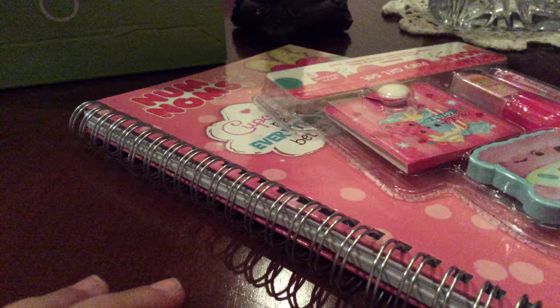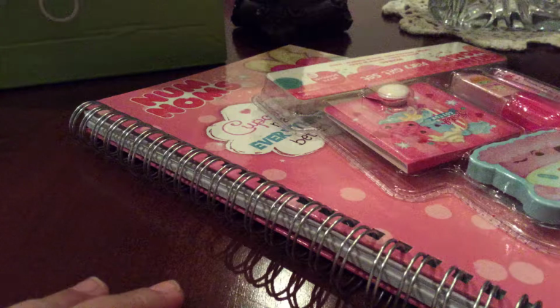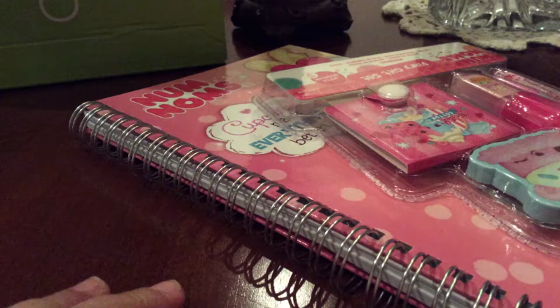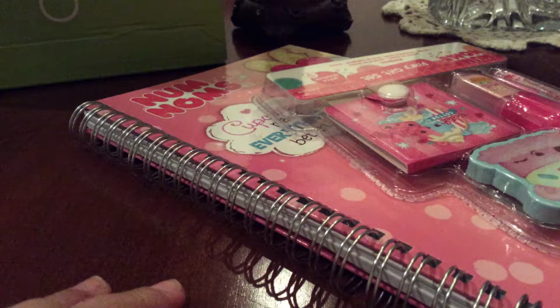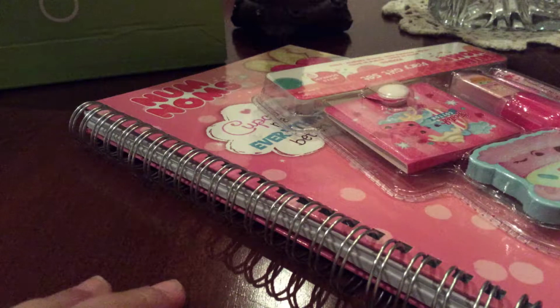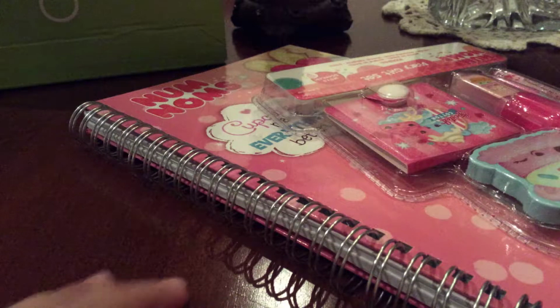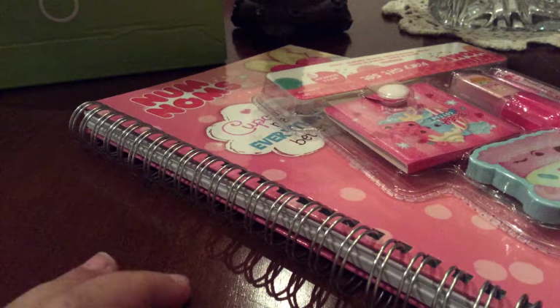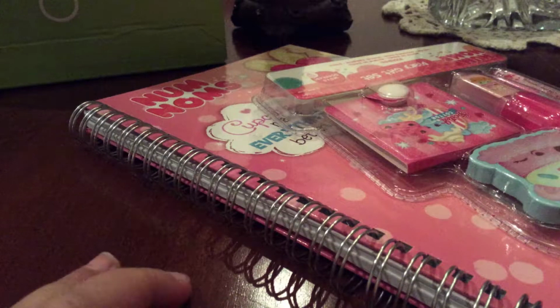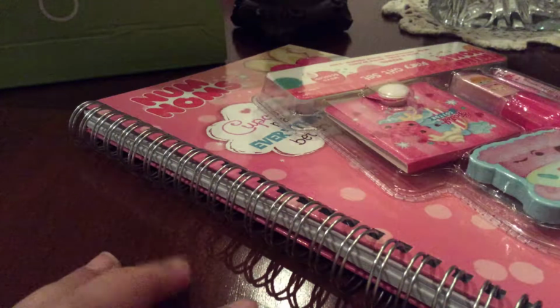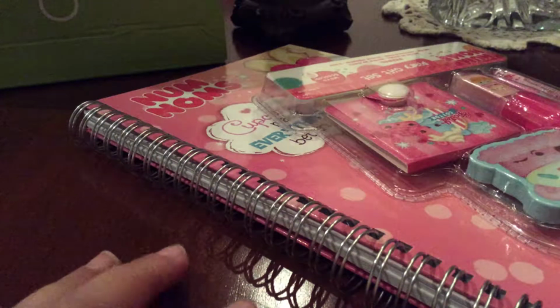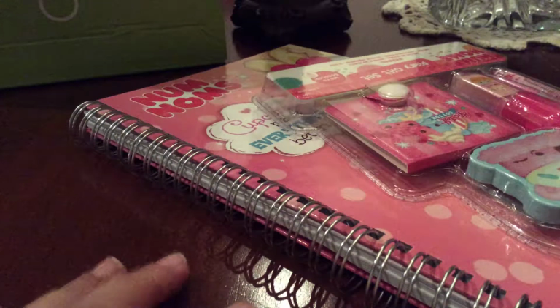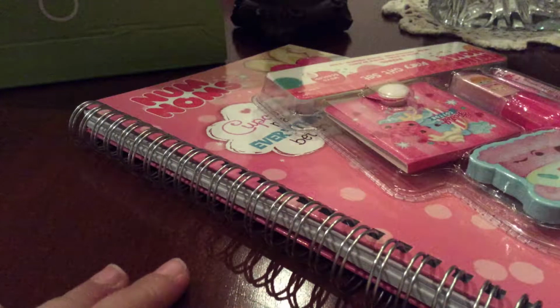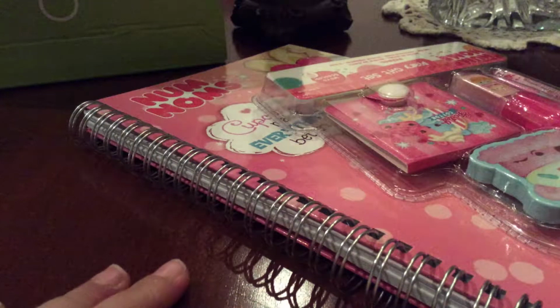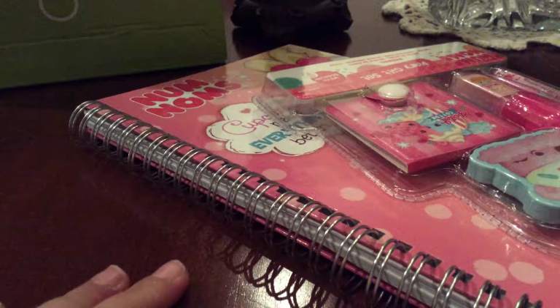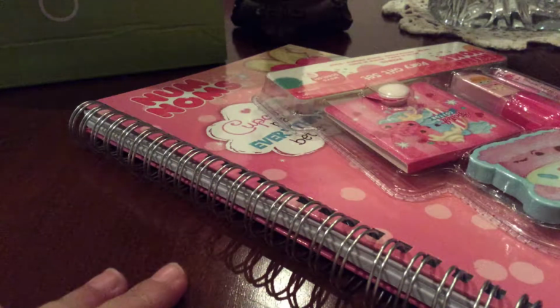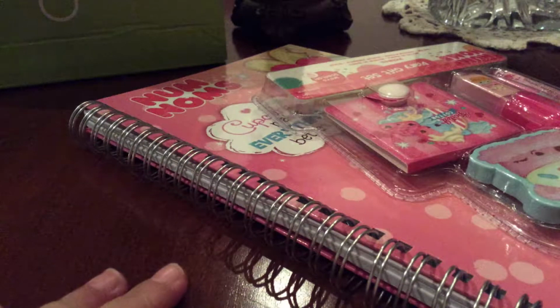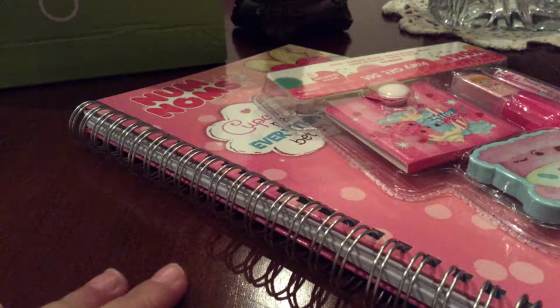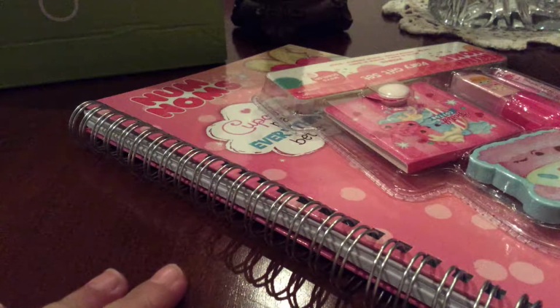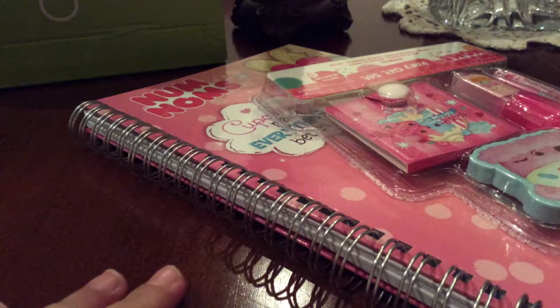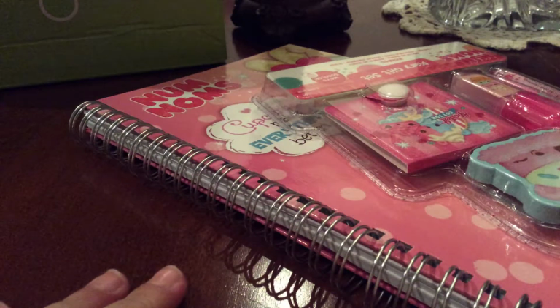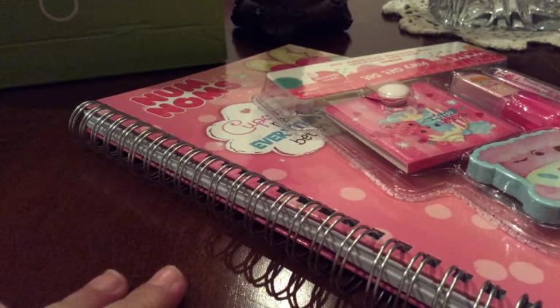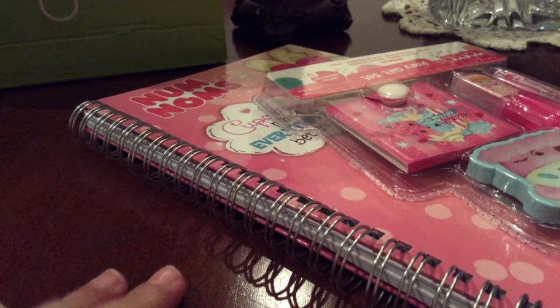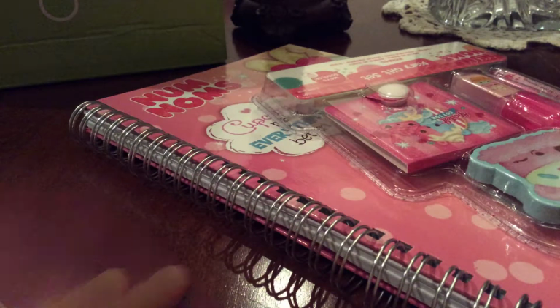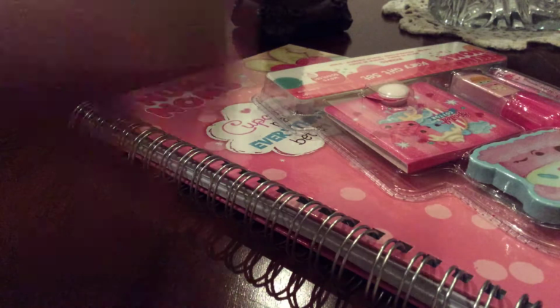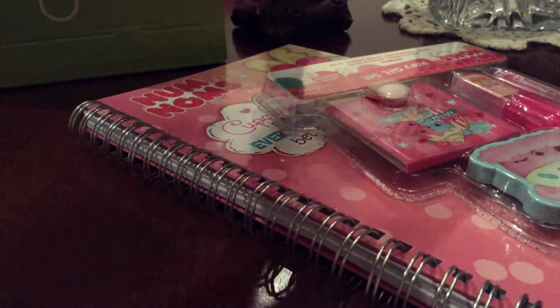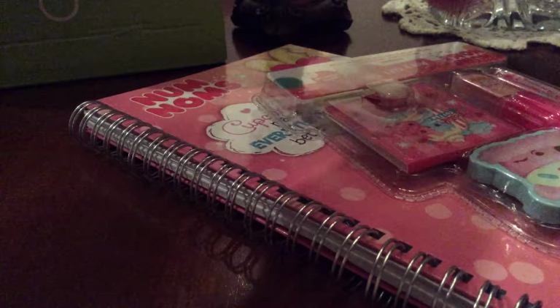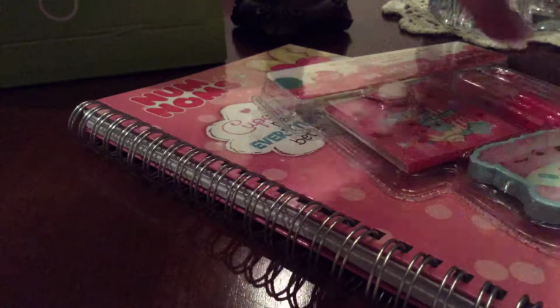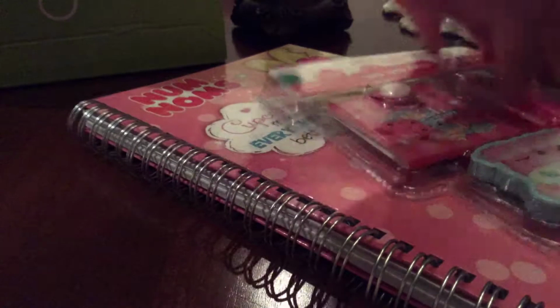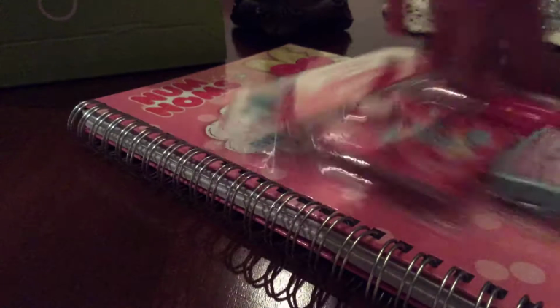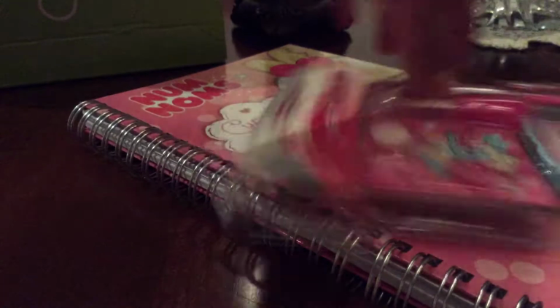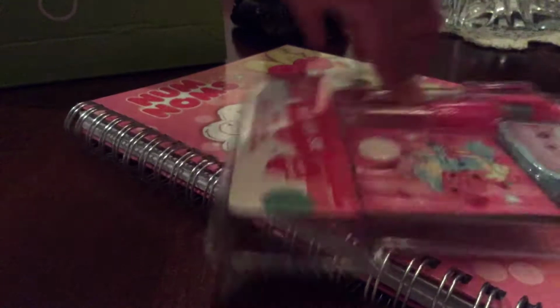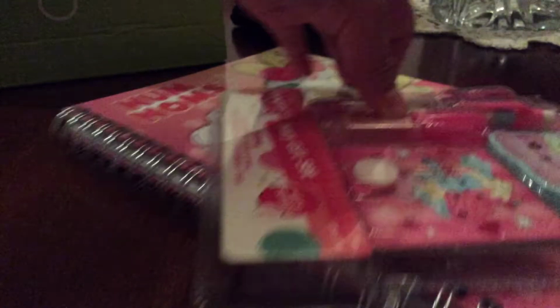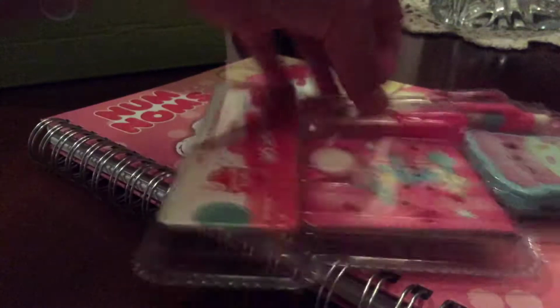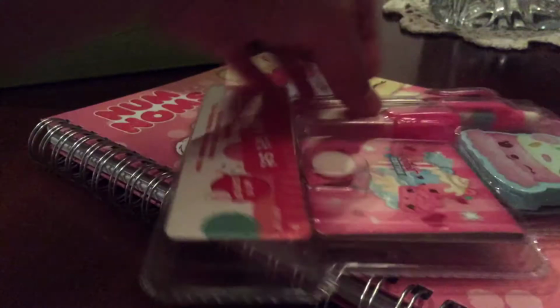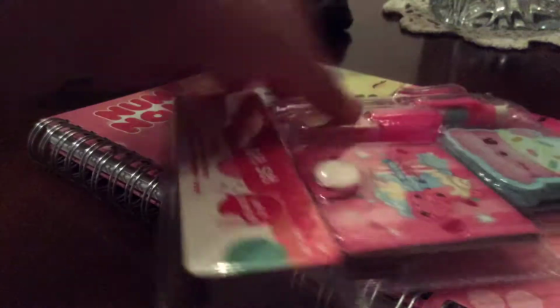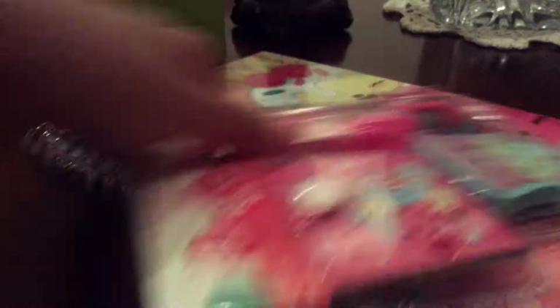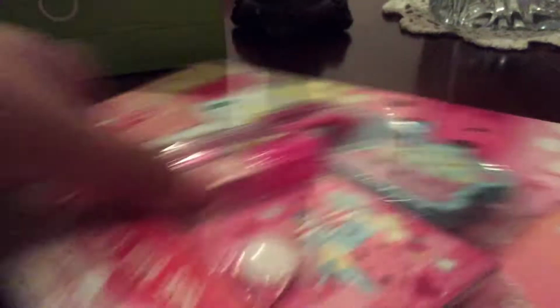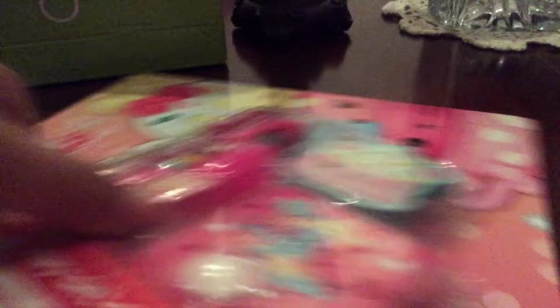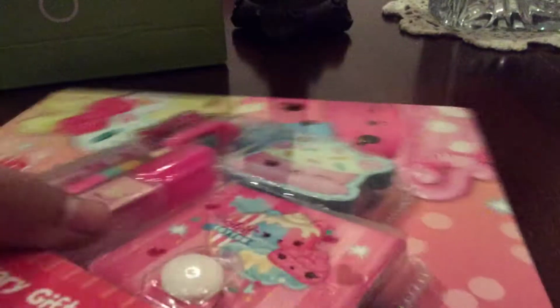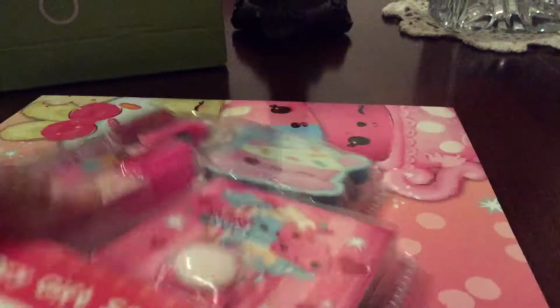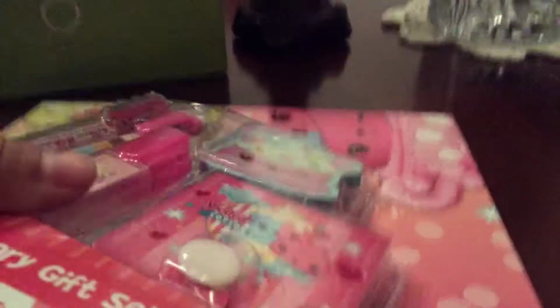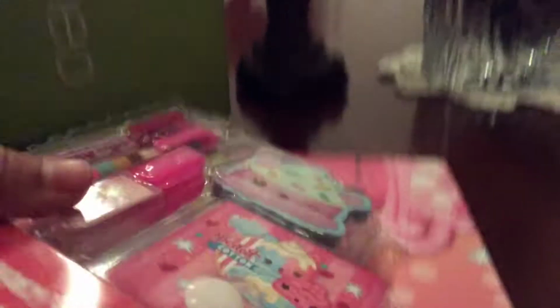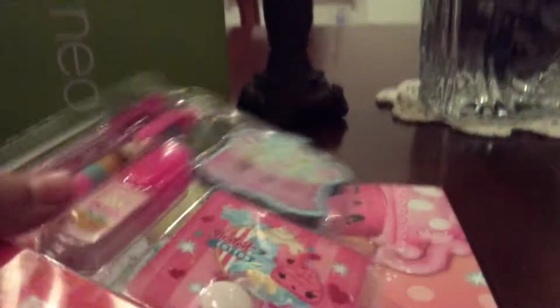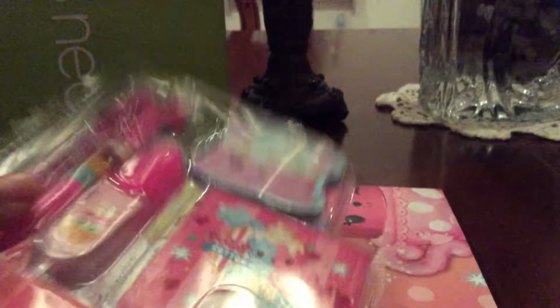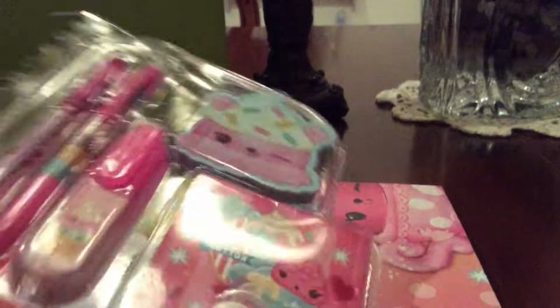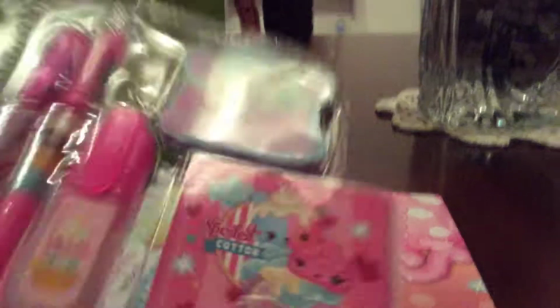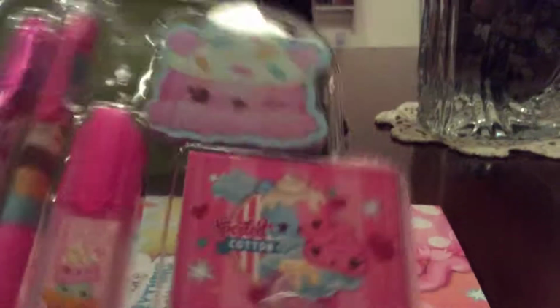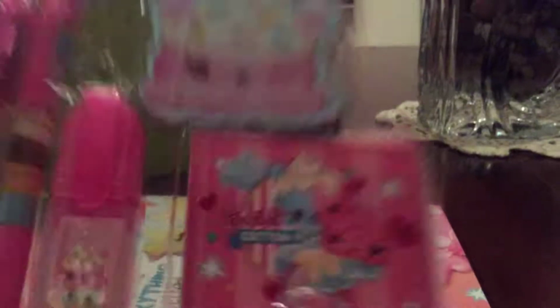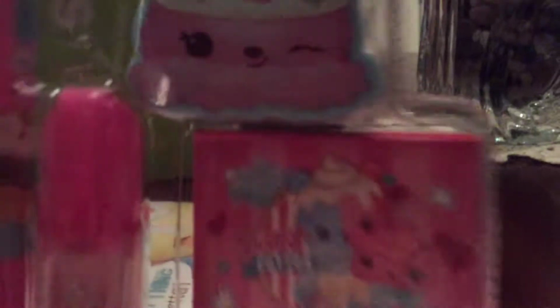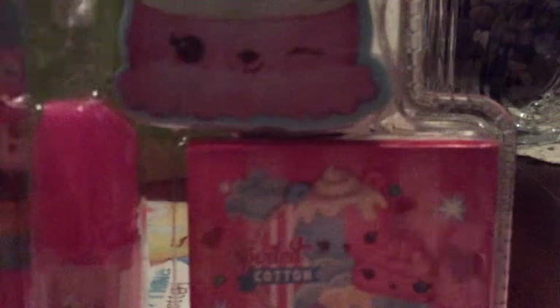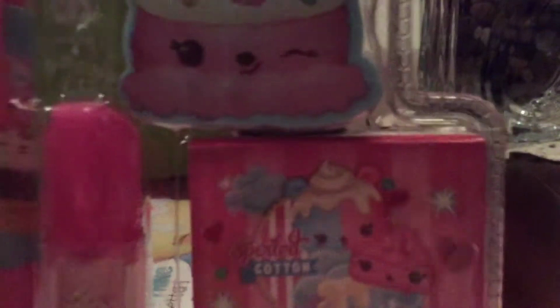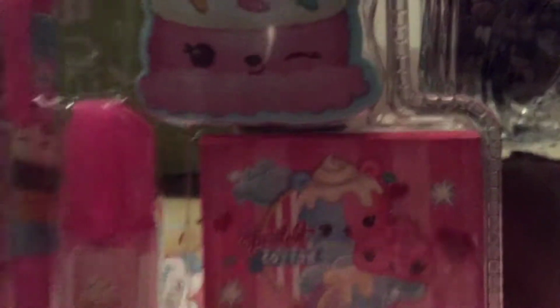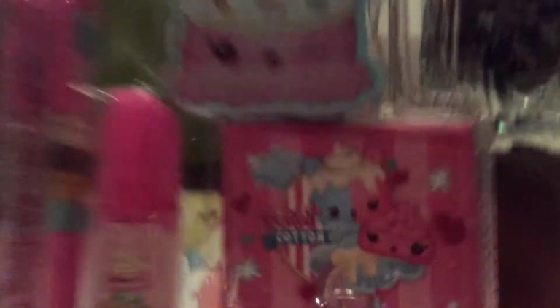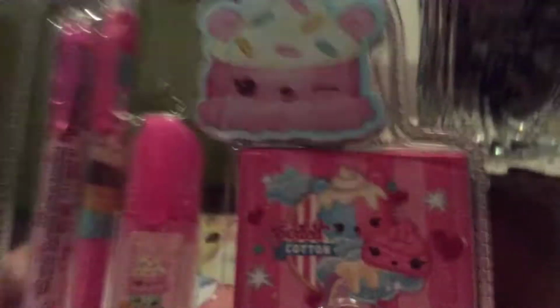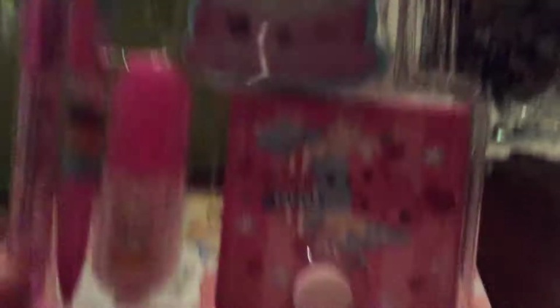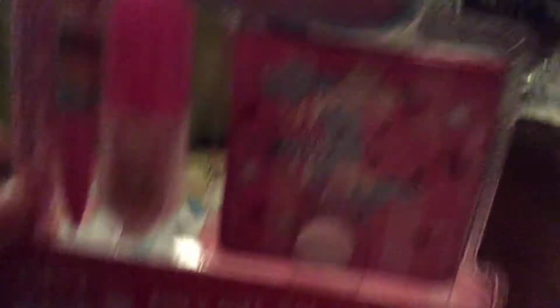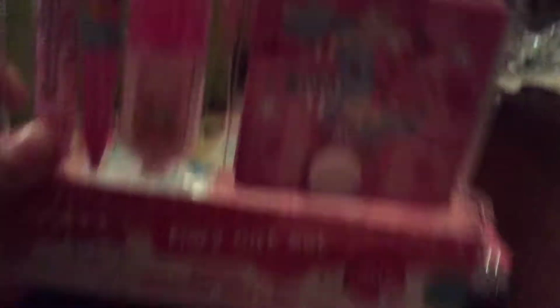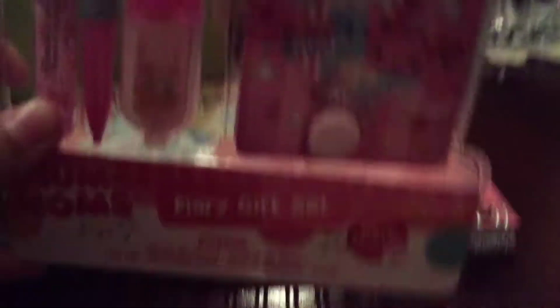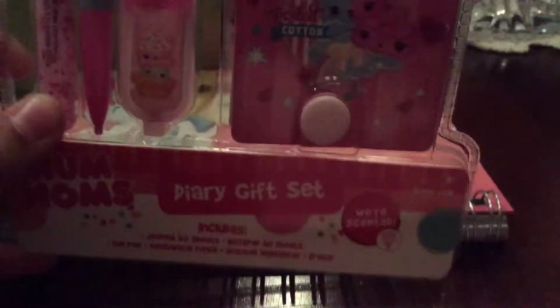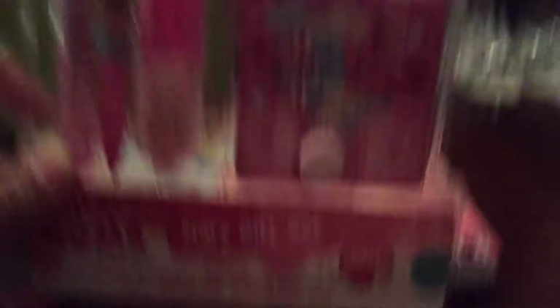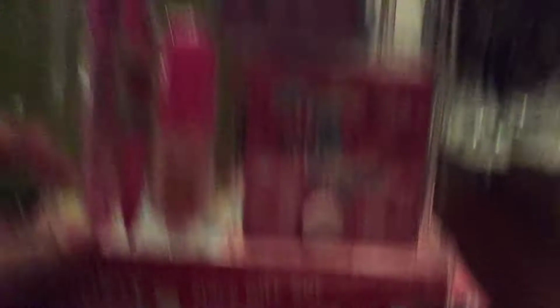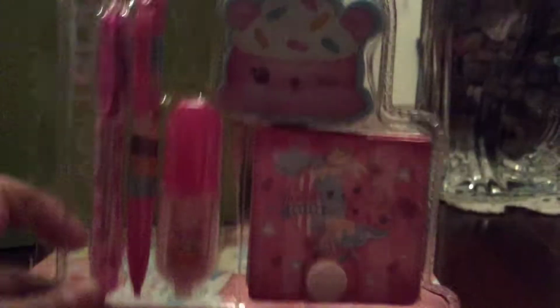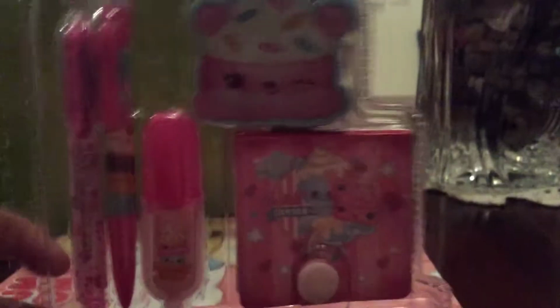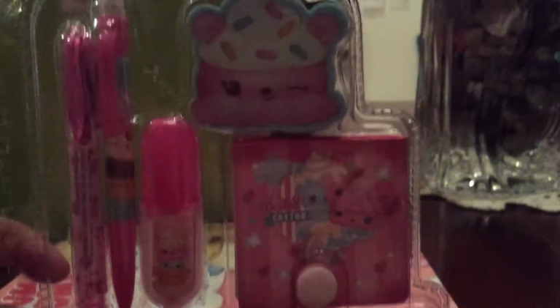Hey guys, it's me, LPS Sally, and today we're going to be continuing all the cool items.